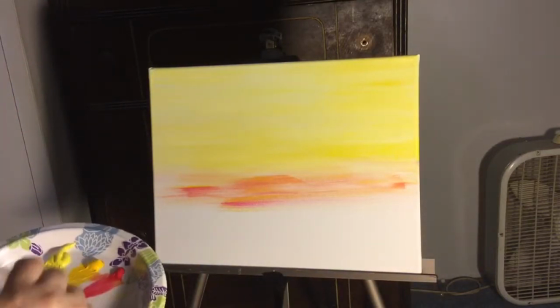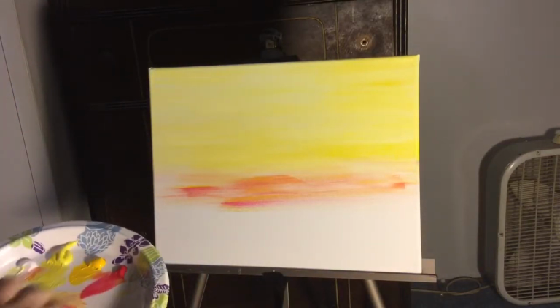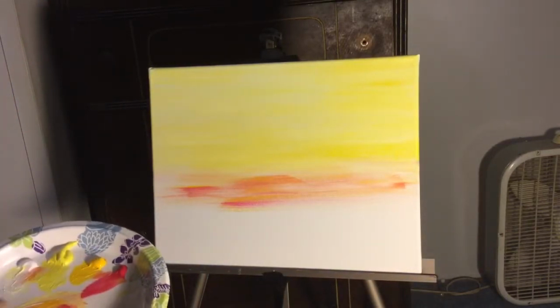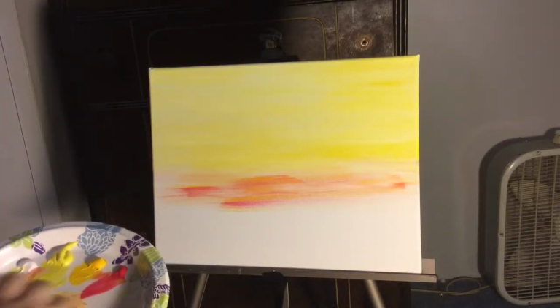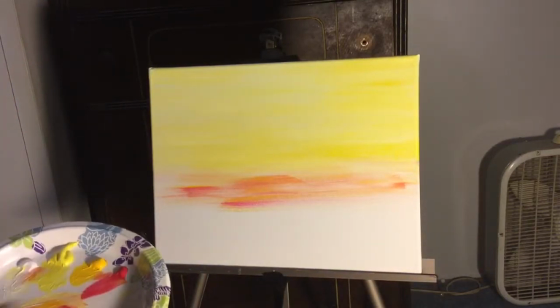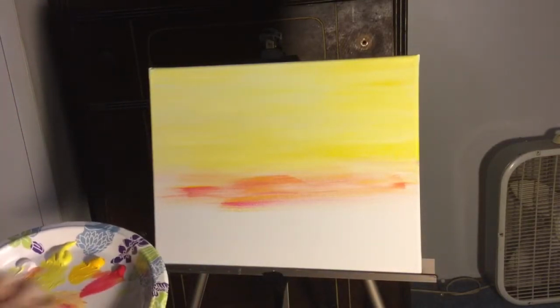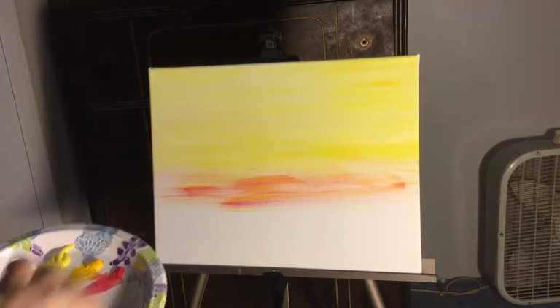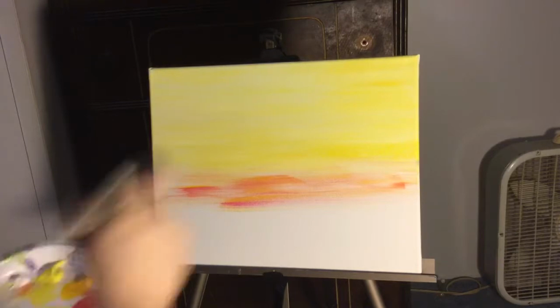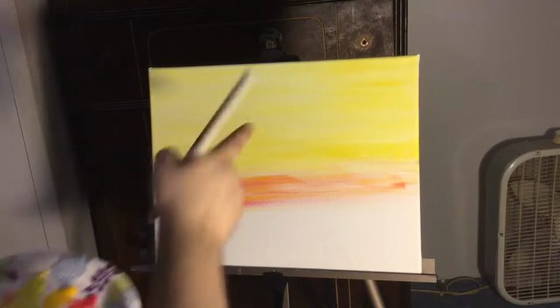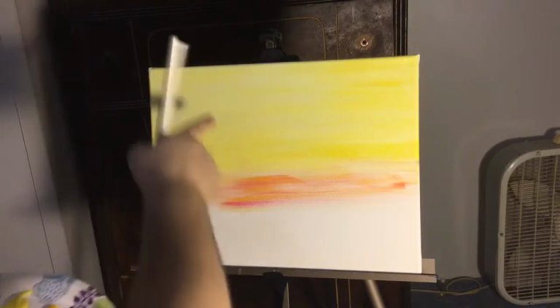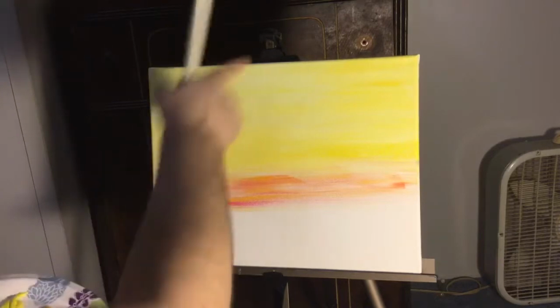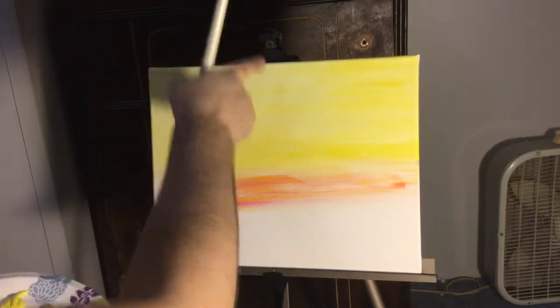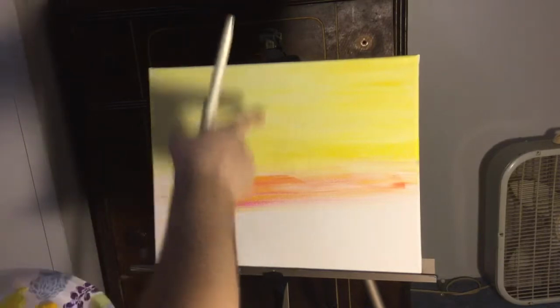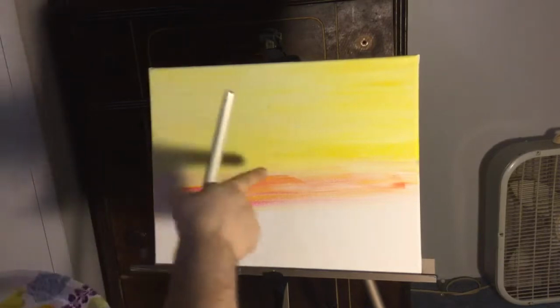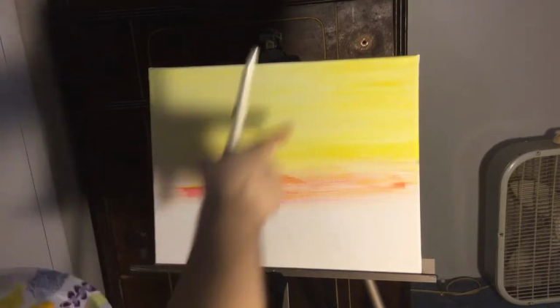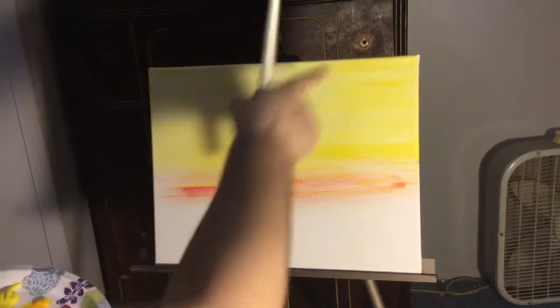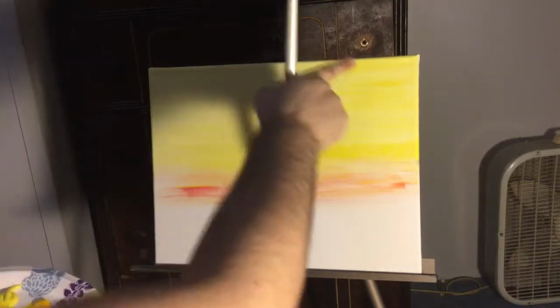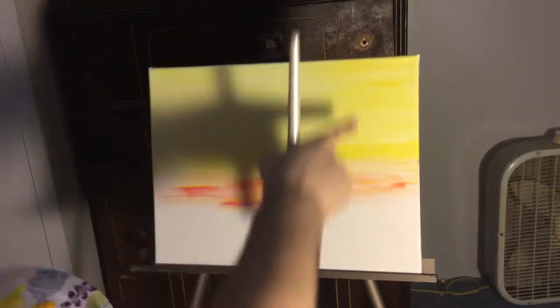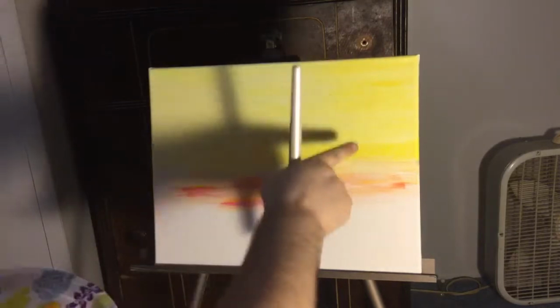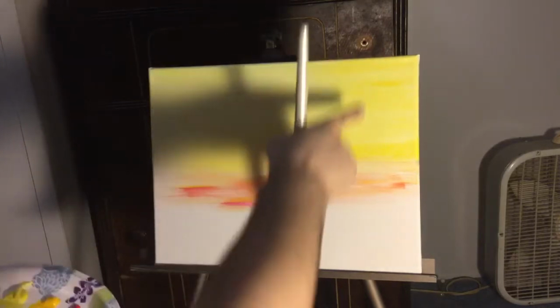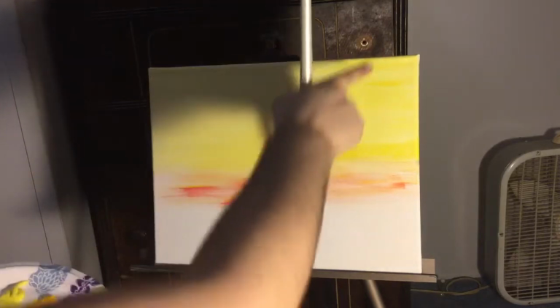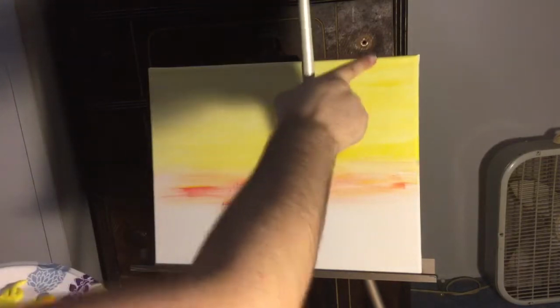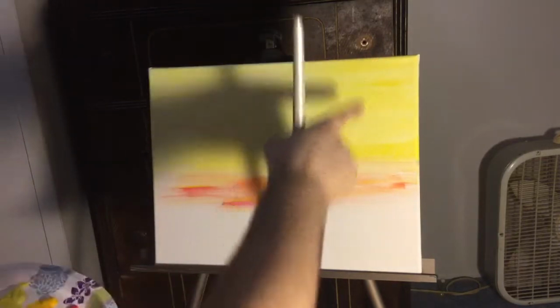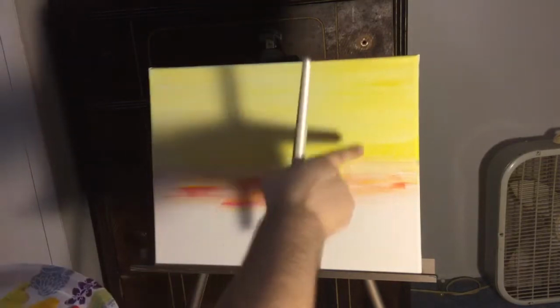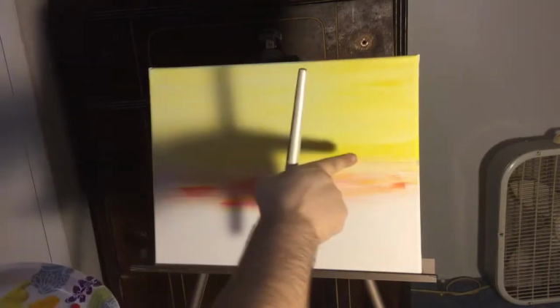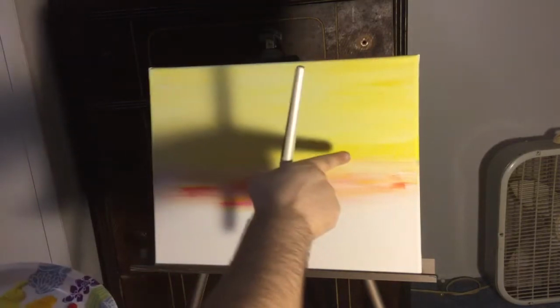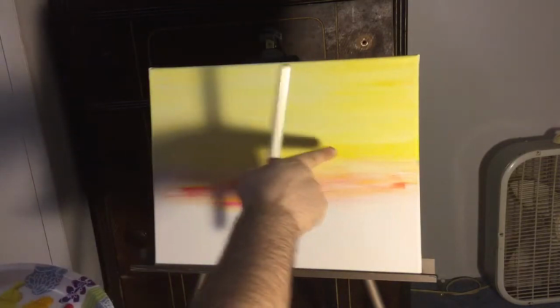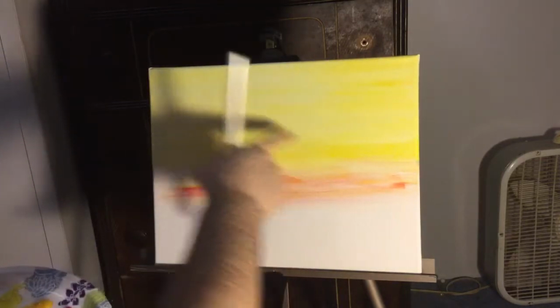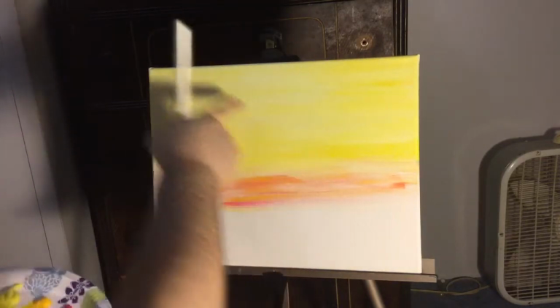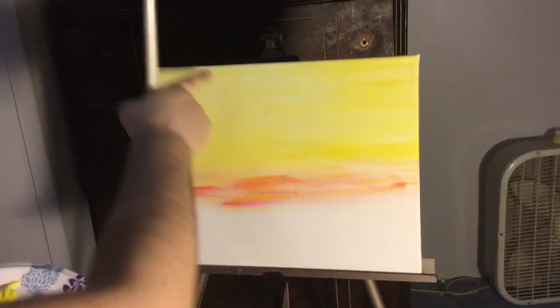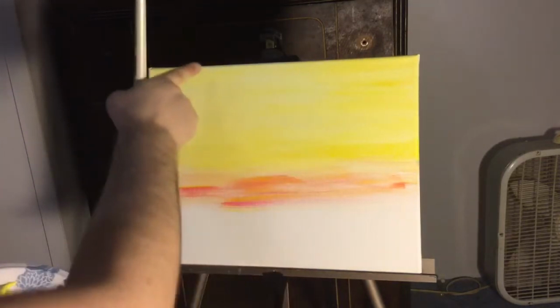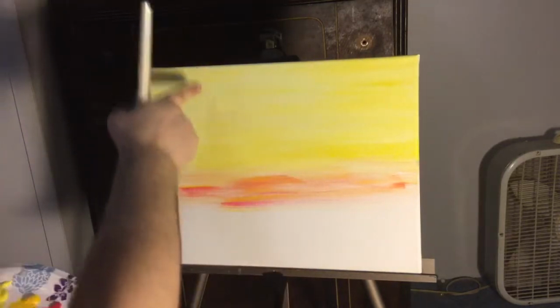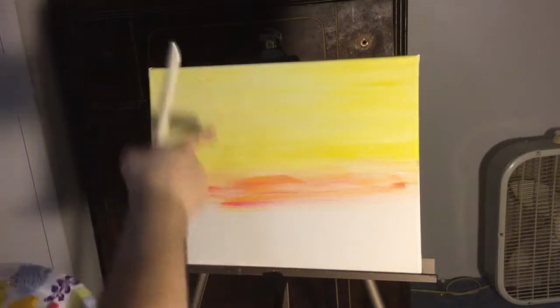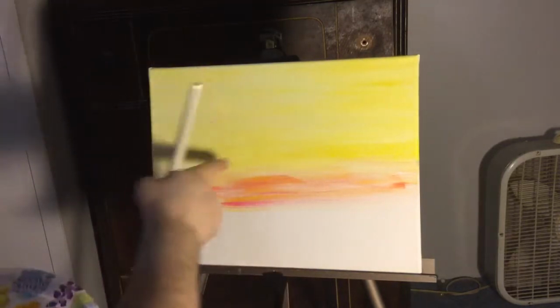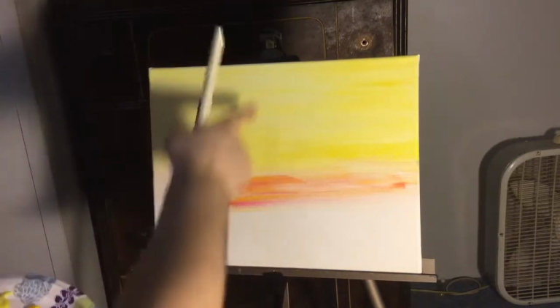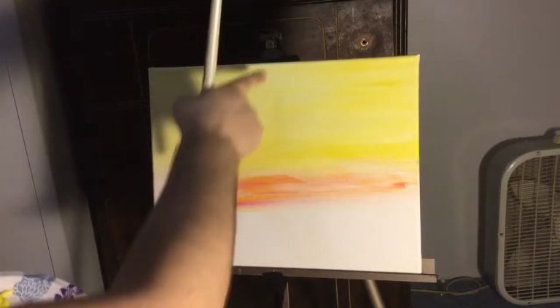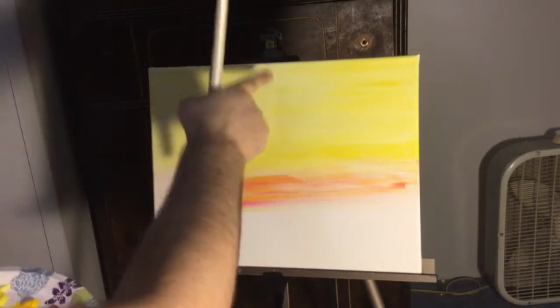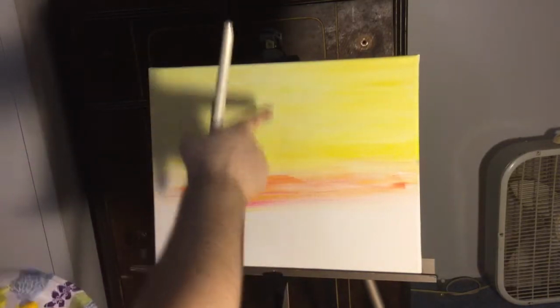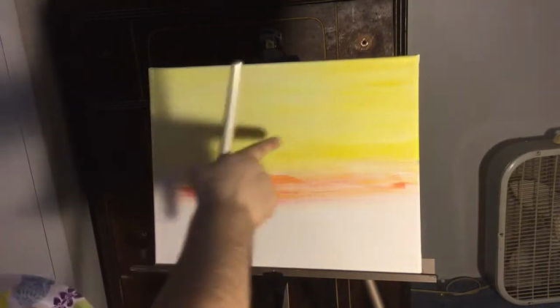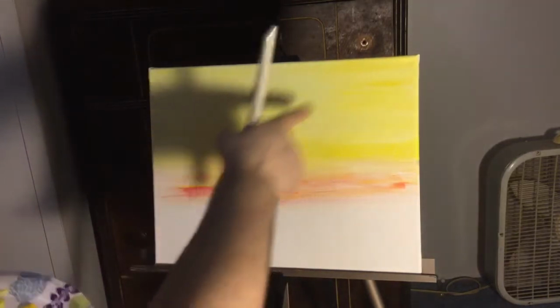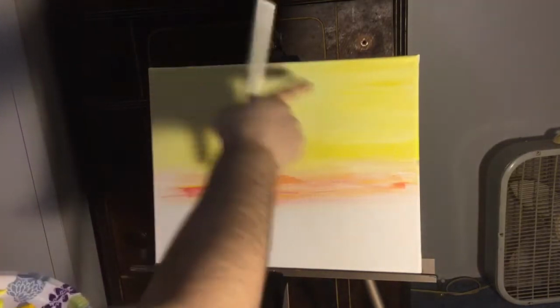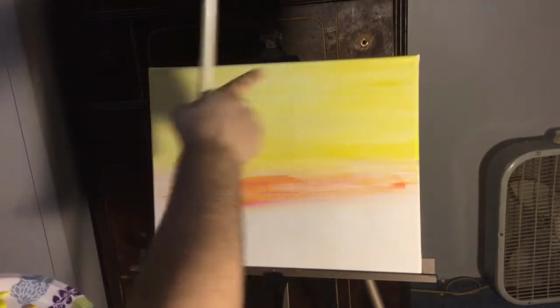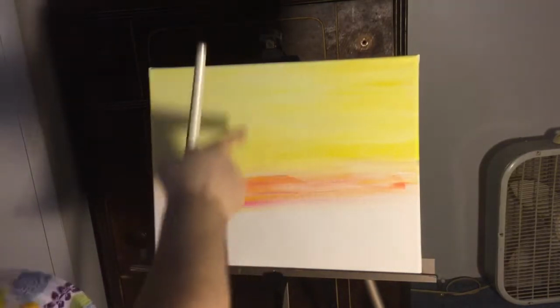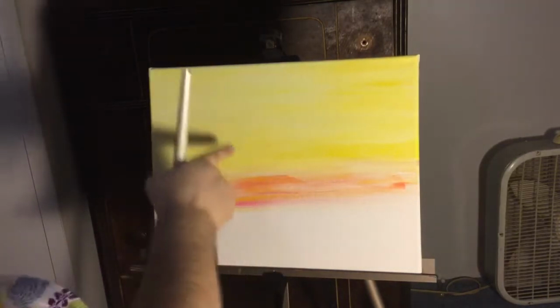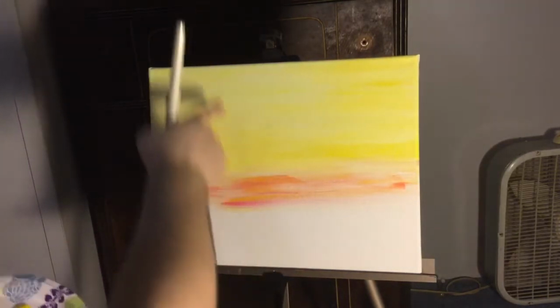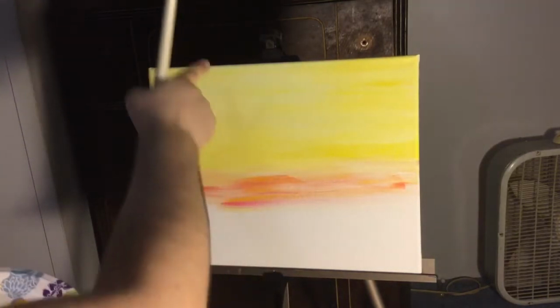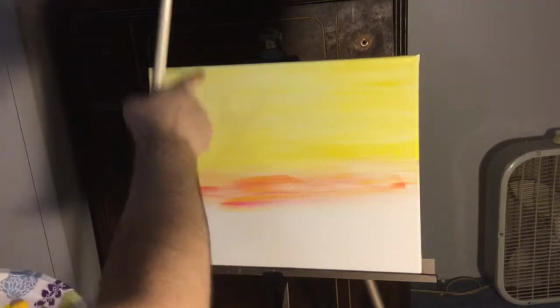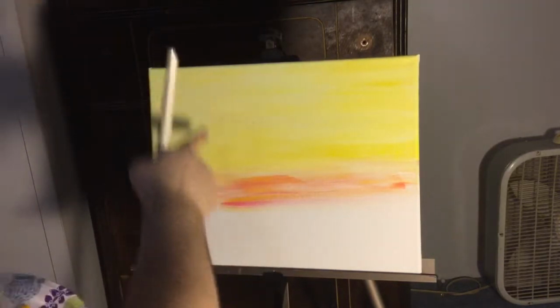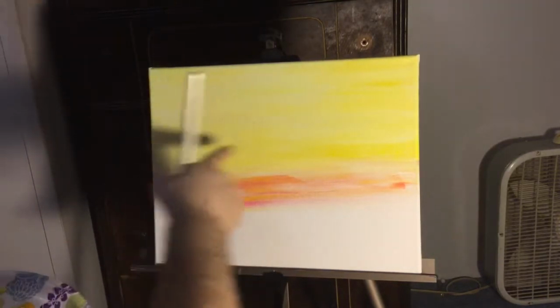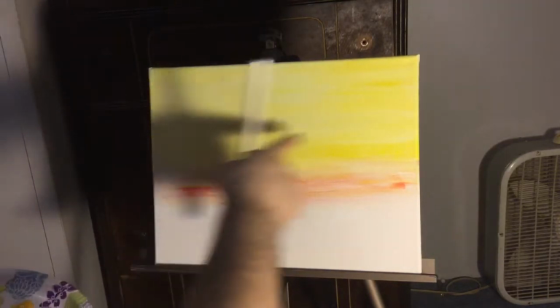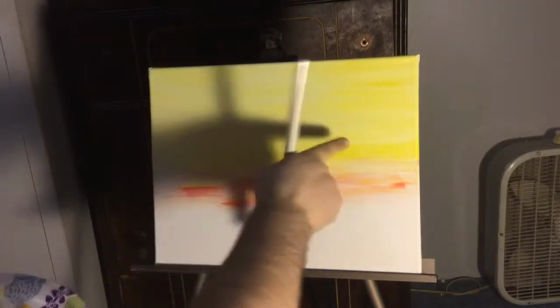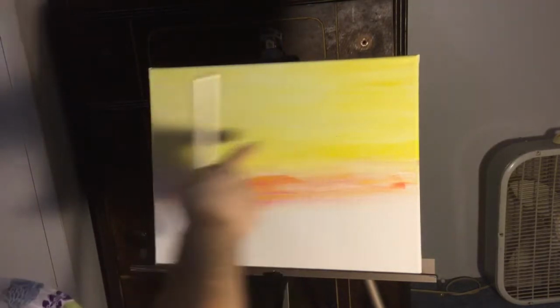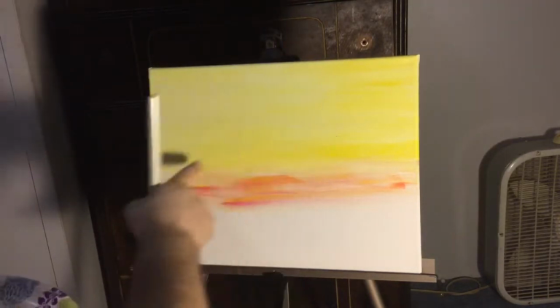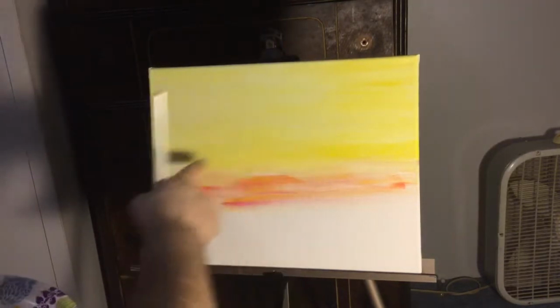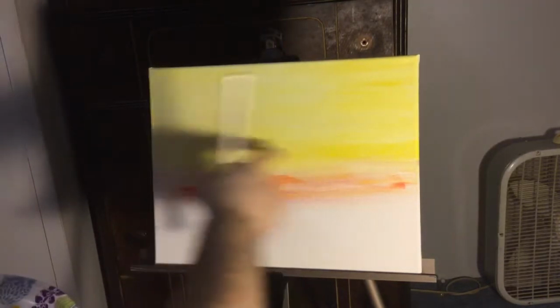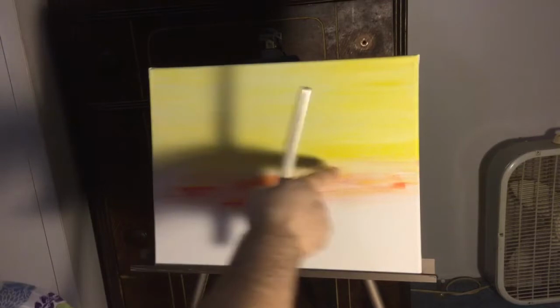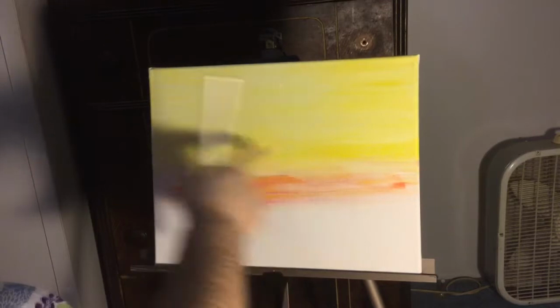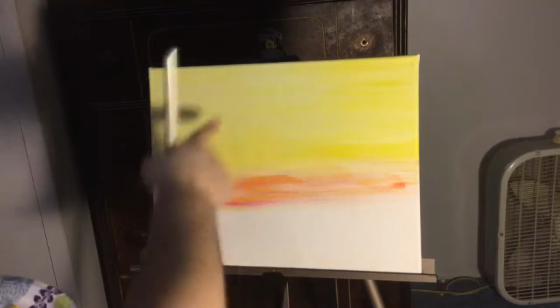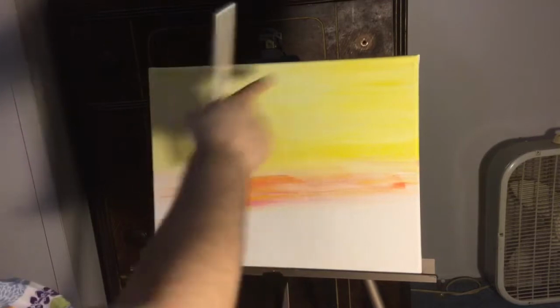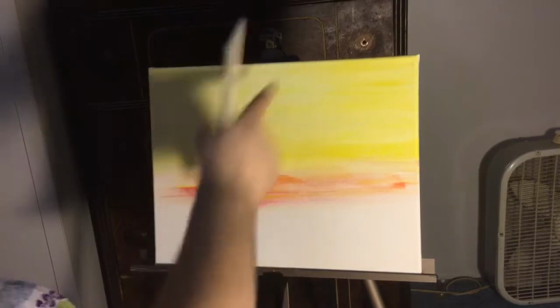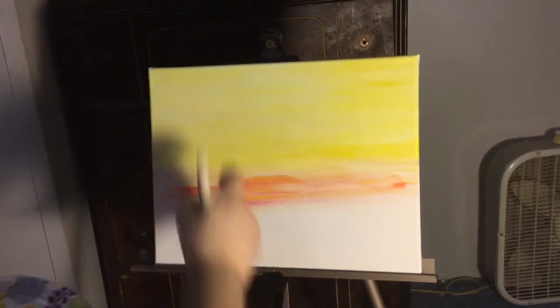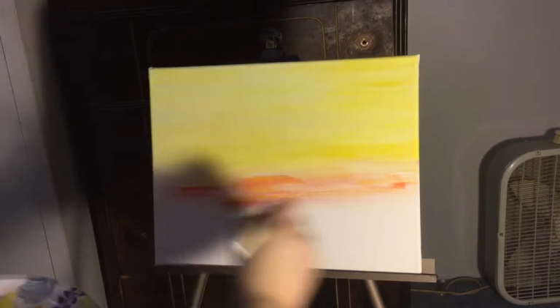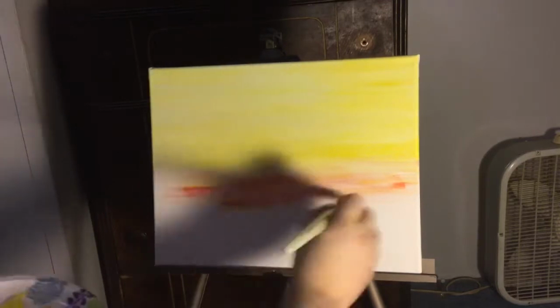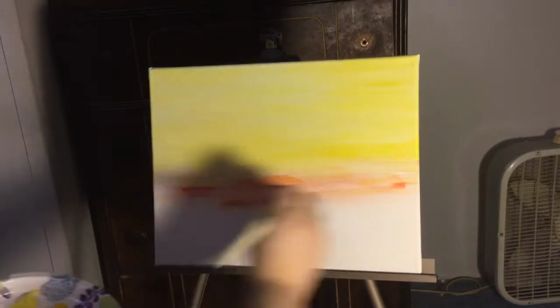That's why you saw me putting the deep to the light to the white, just kept on intermixing them. You can look at how beautiful that is.